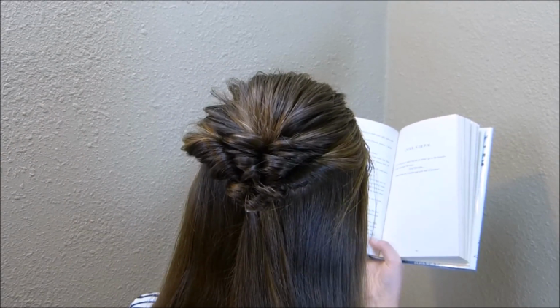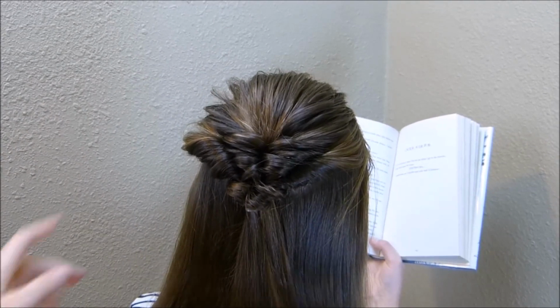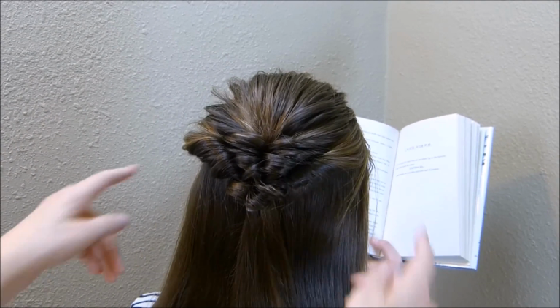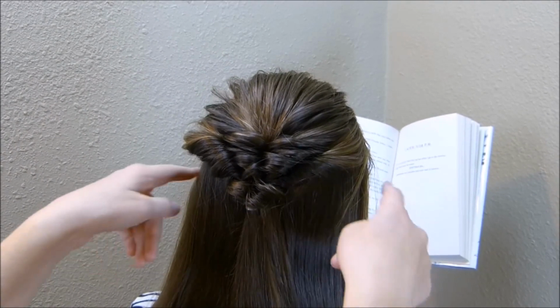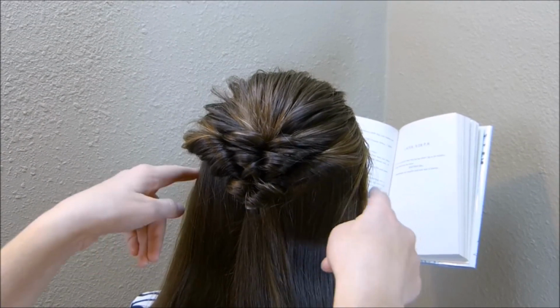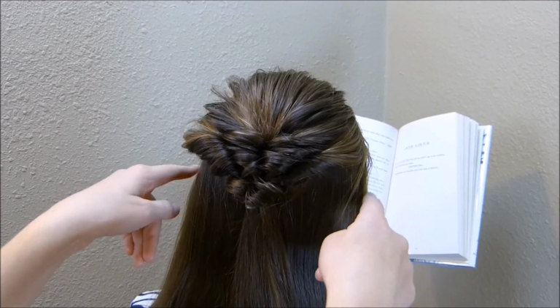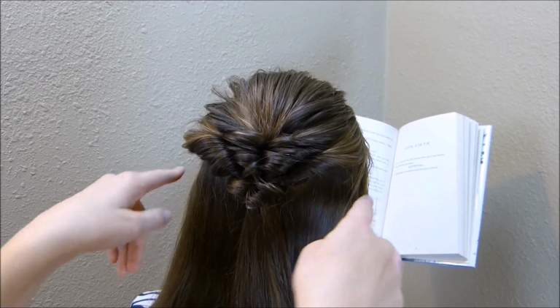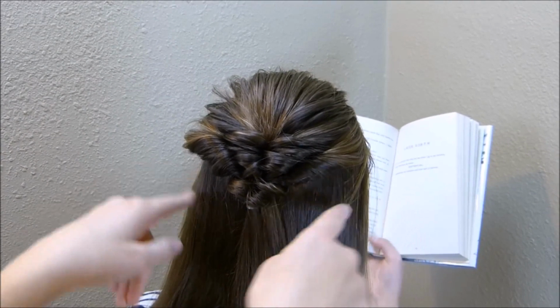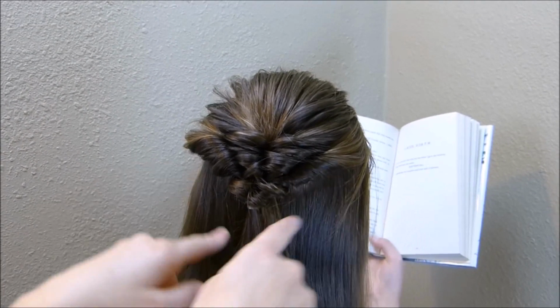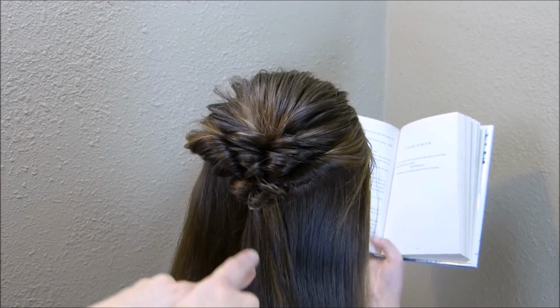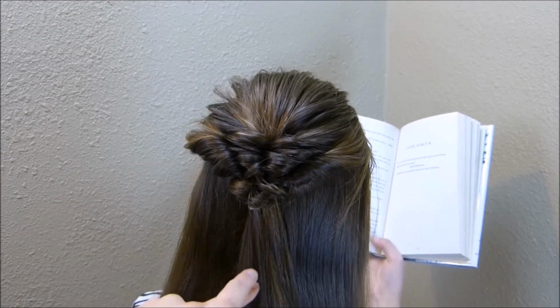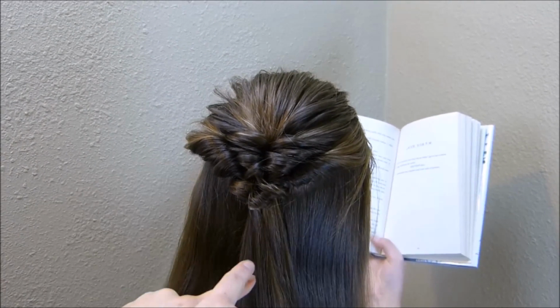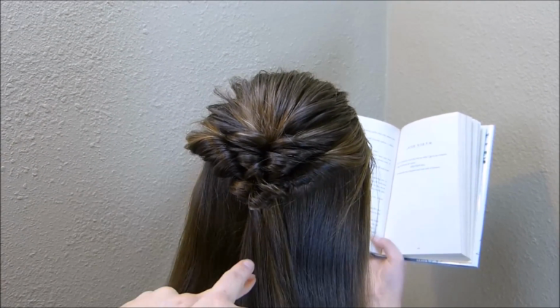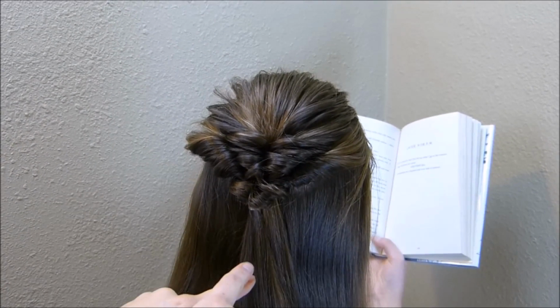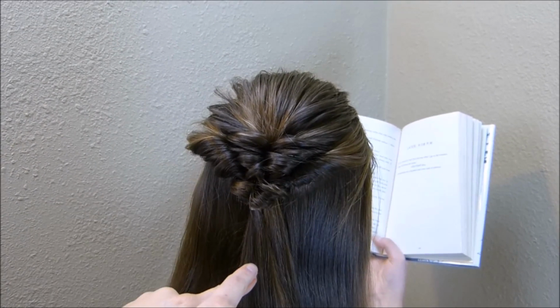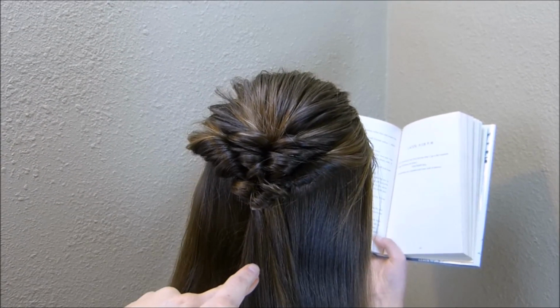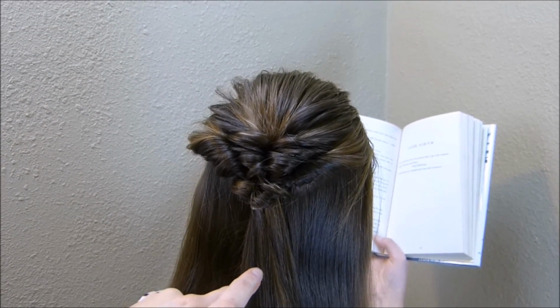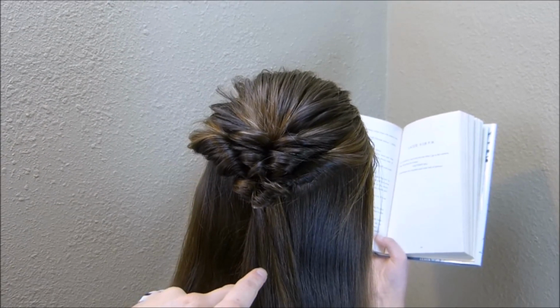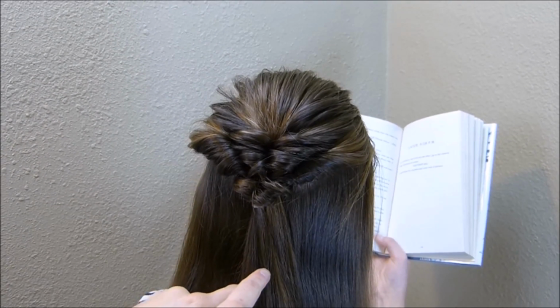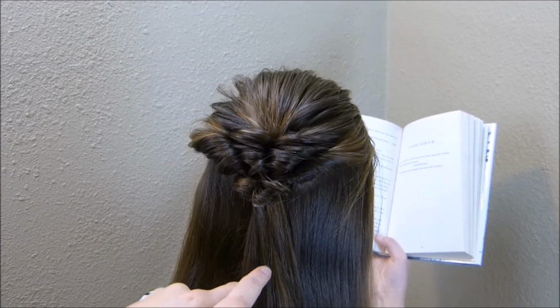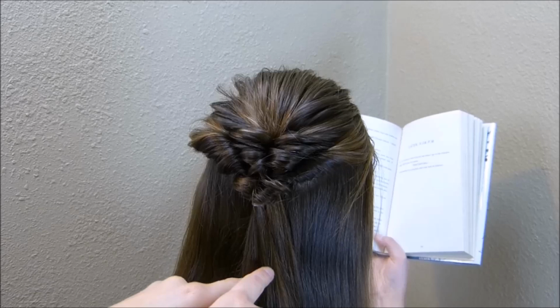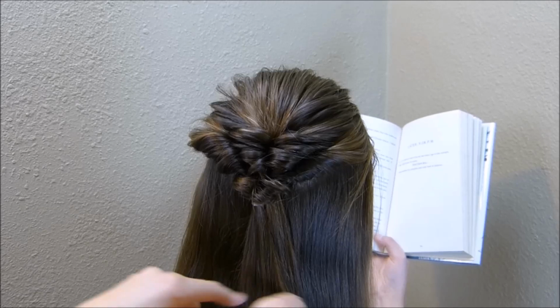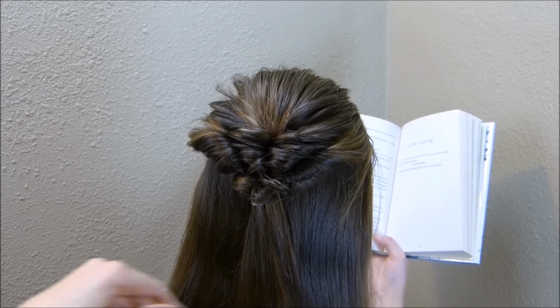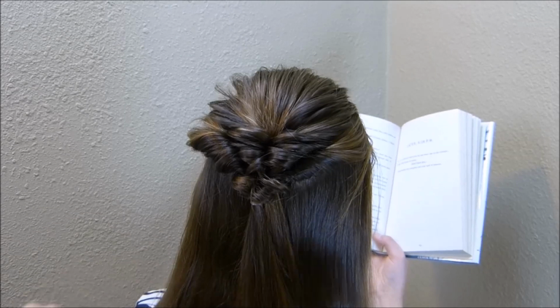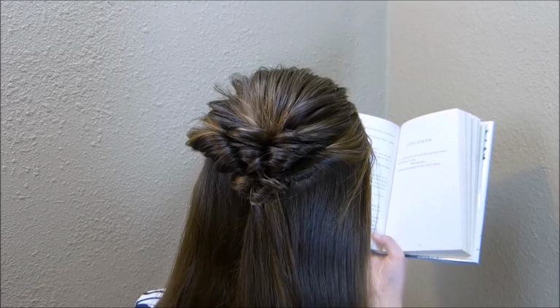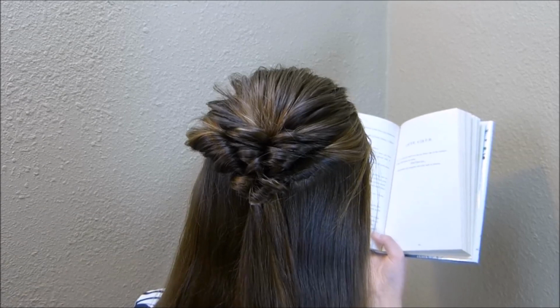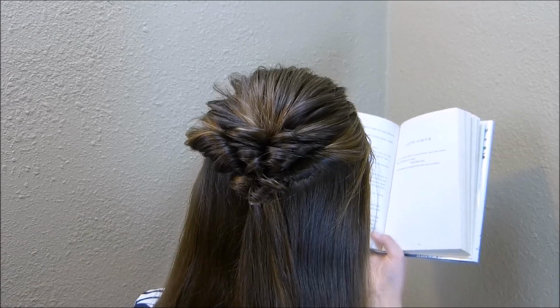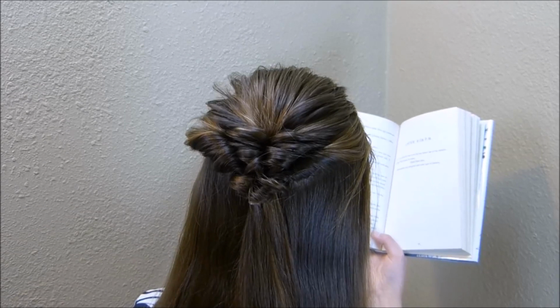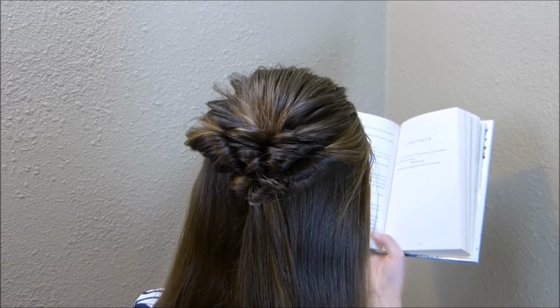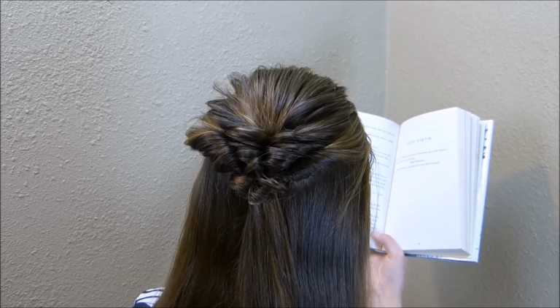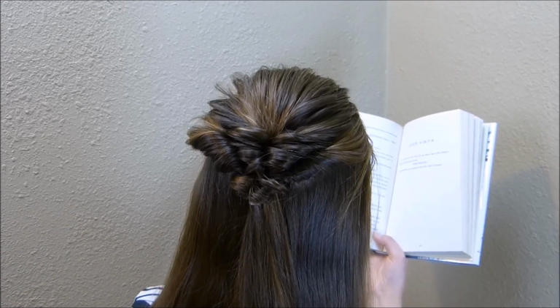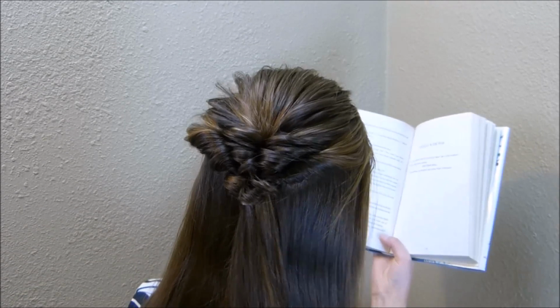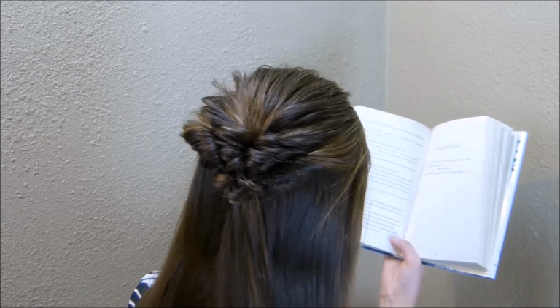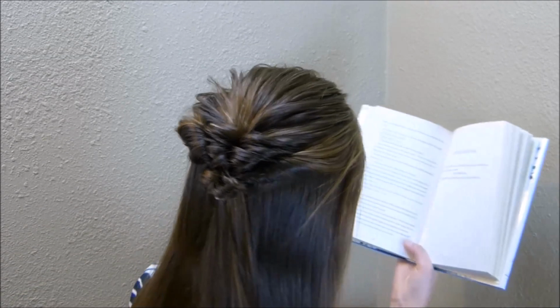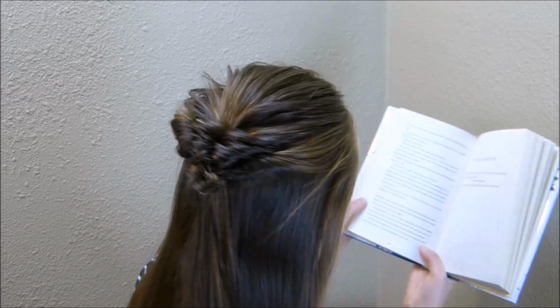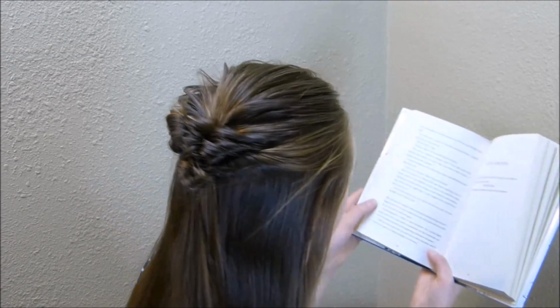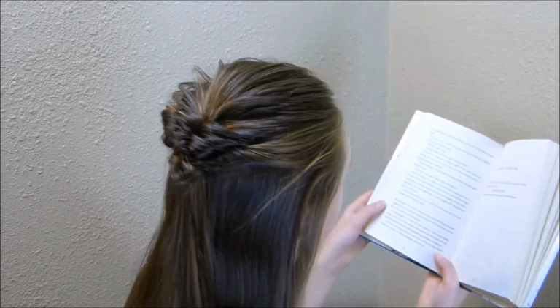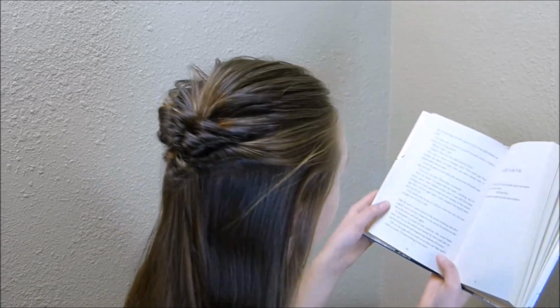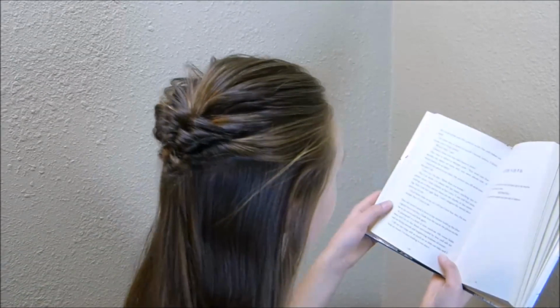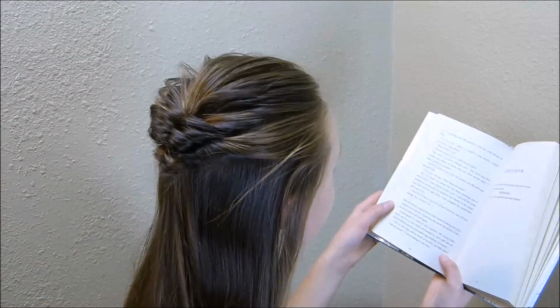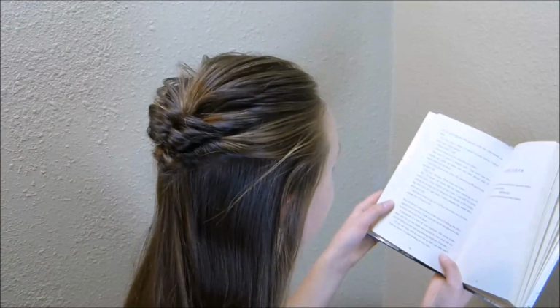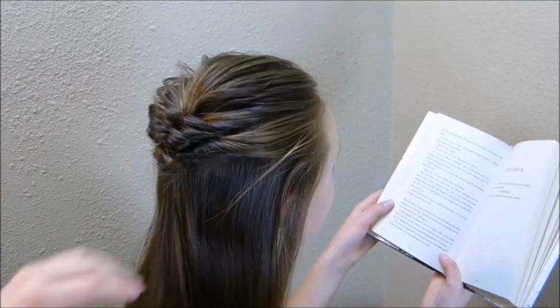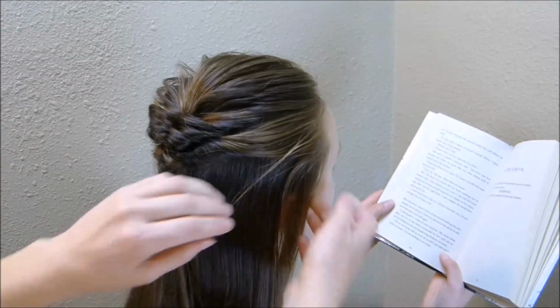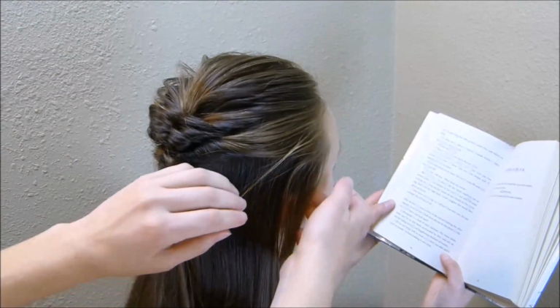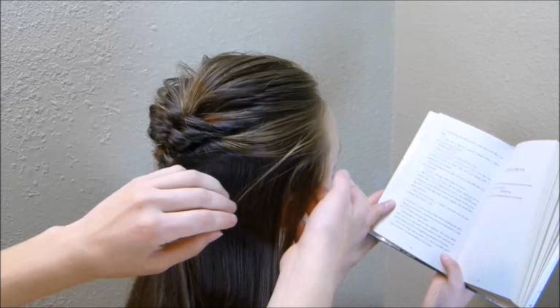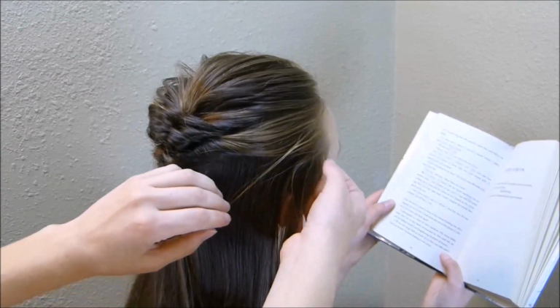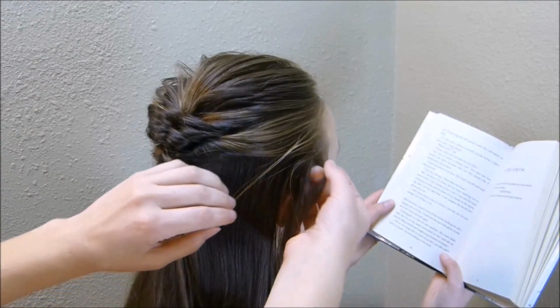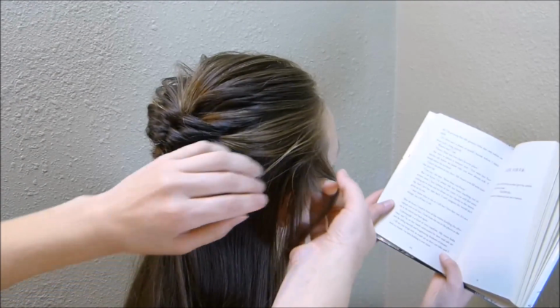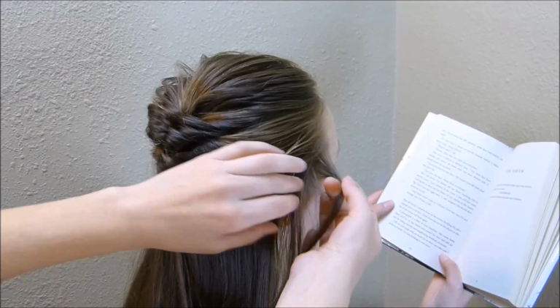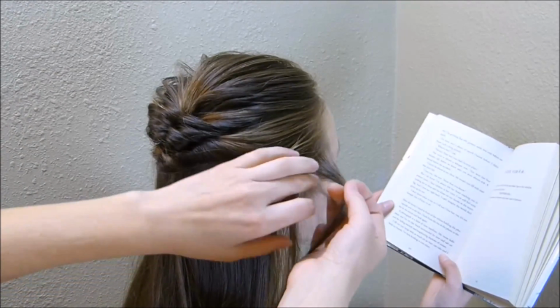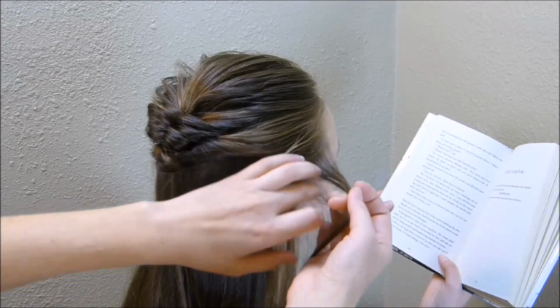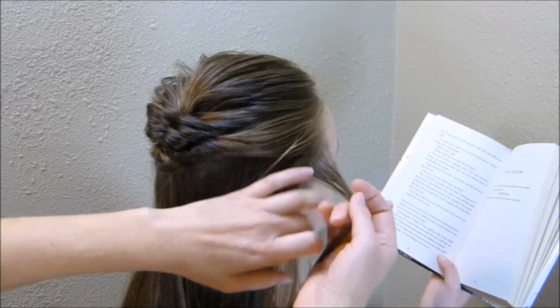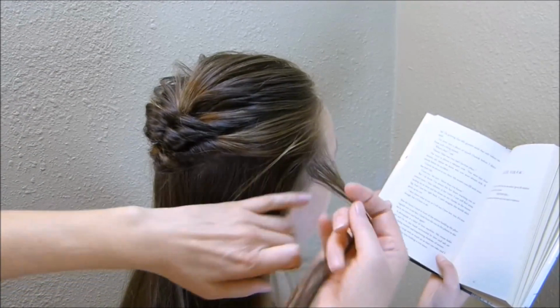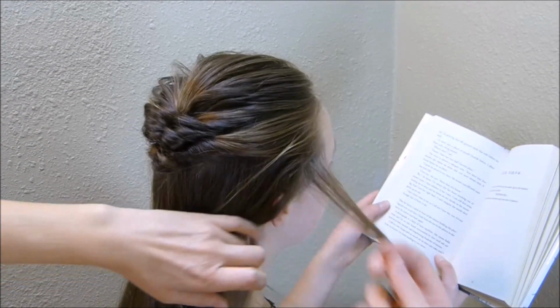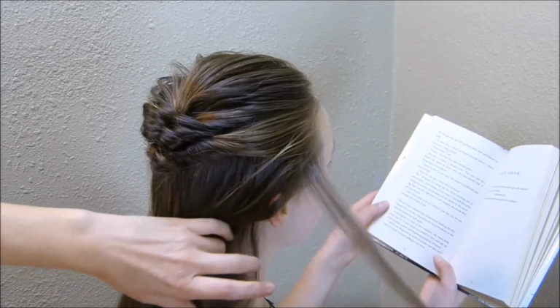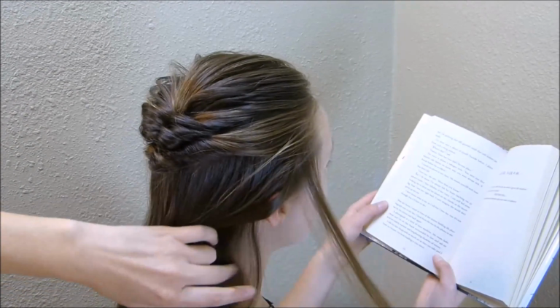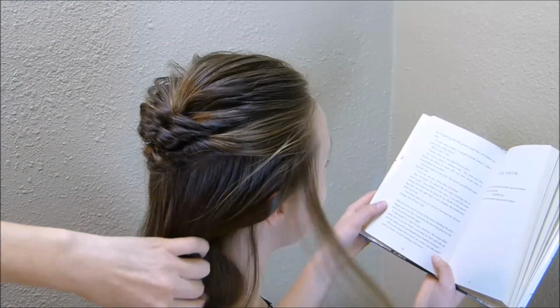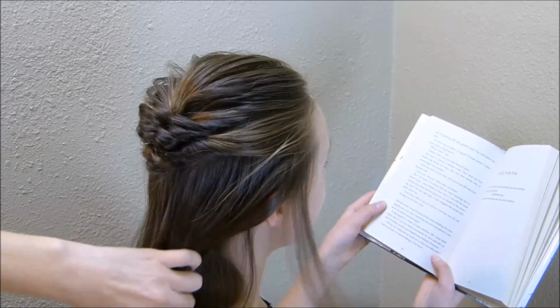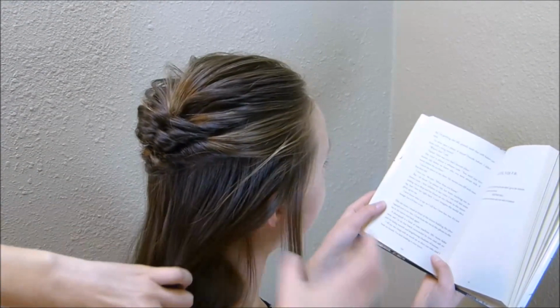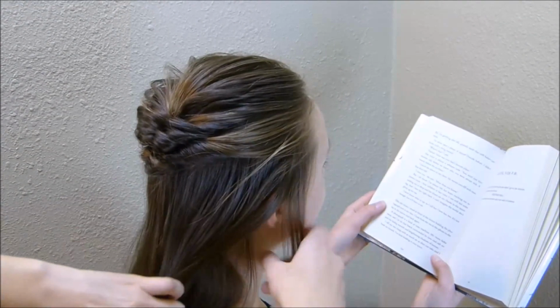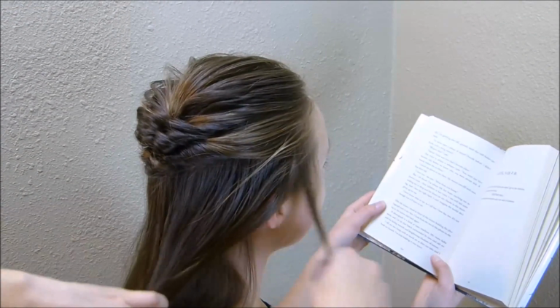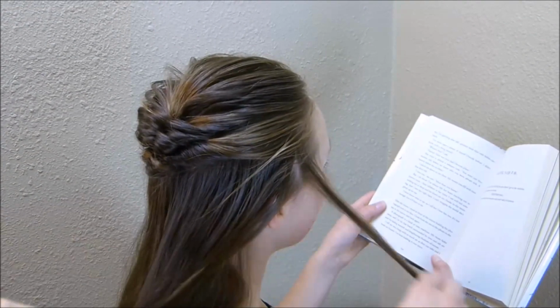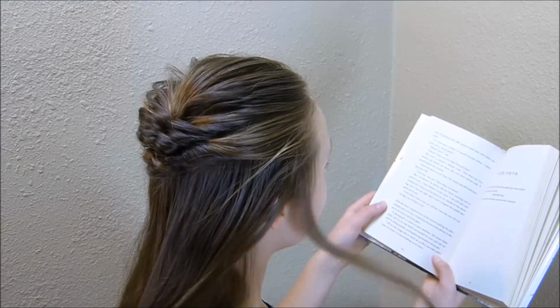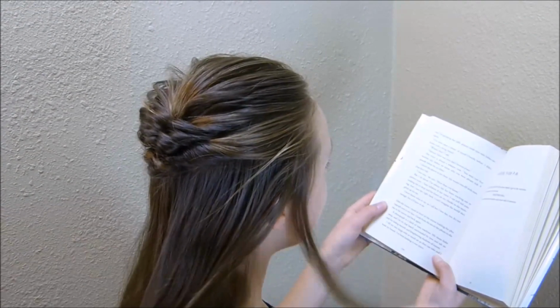I'm going to do one more on each side, and then I'm leaving some hair out in the front just to frame her face.